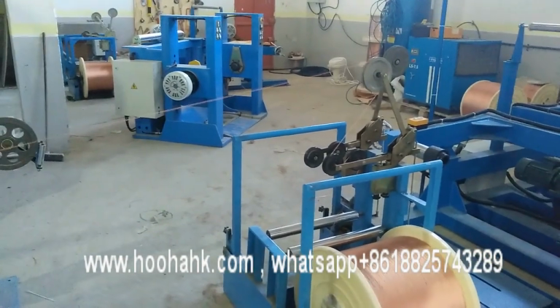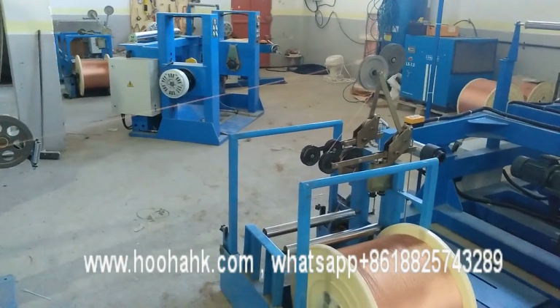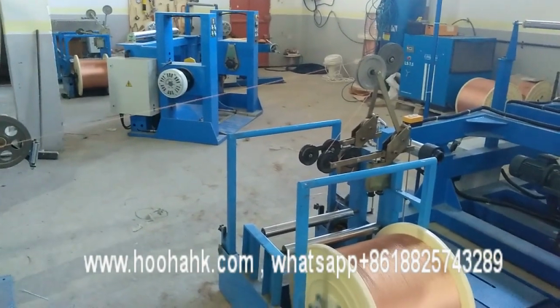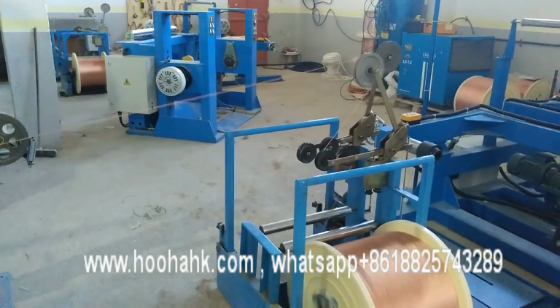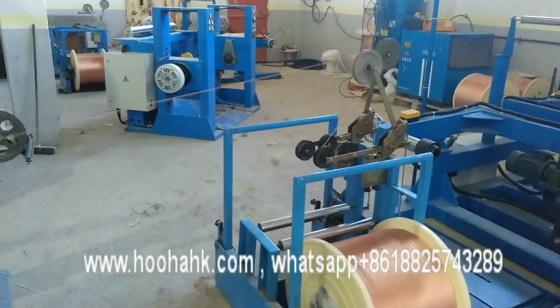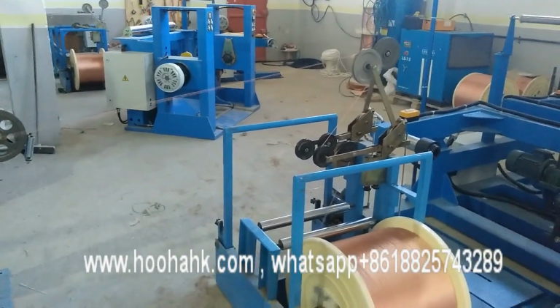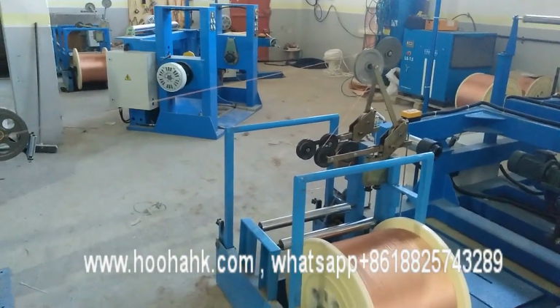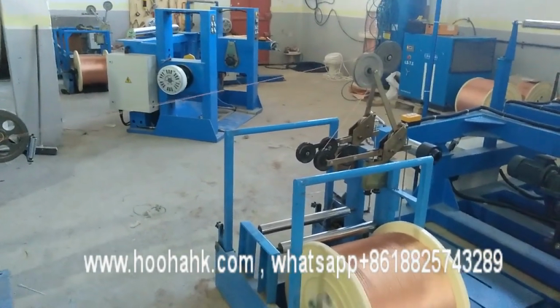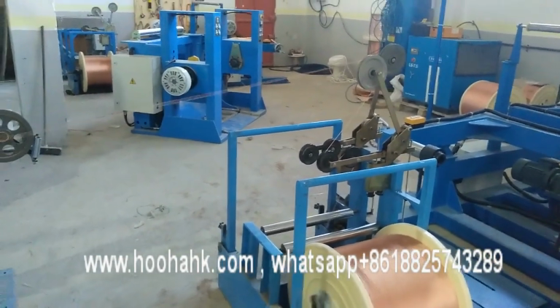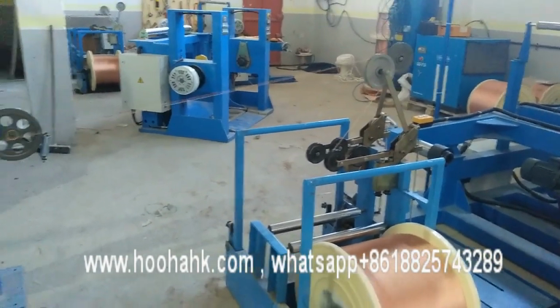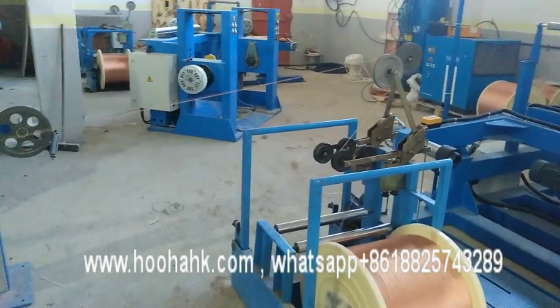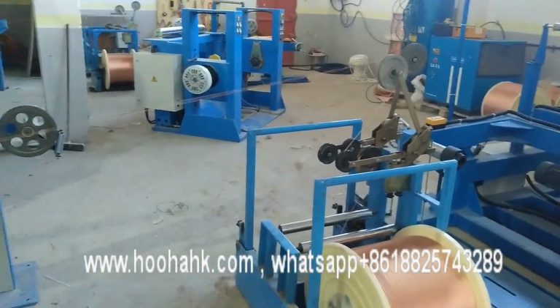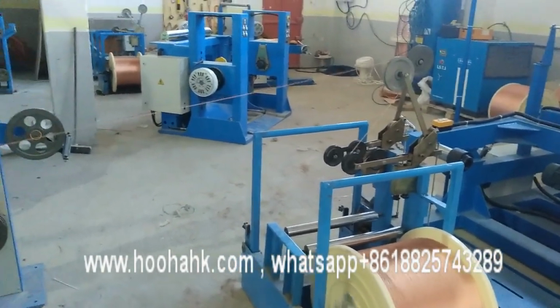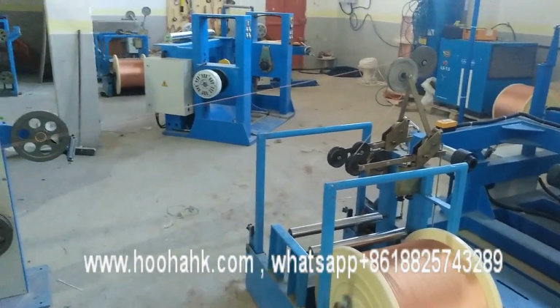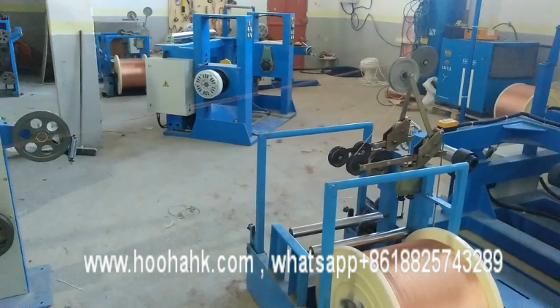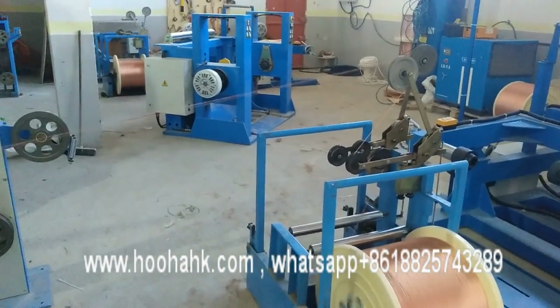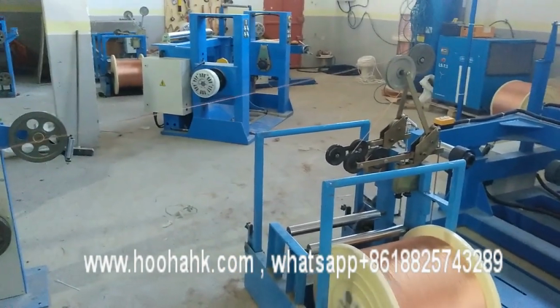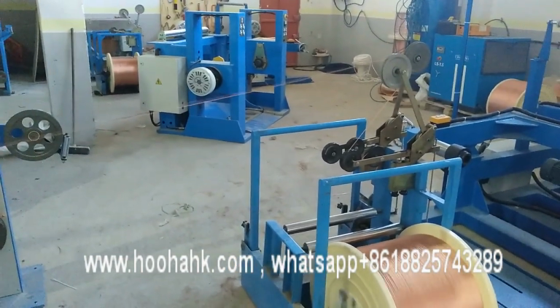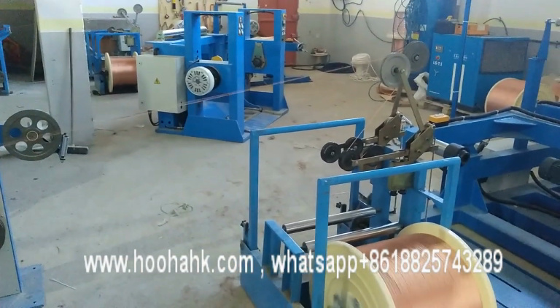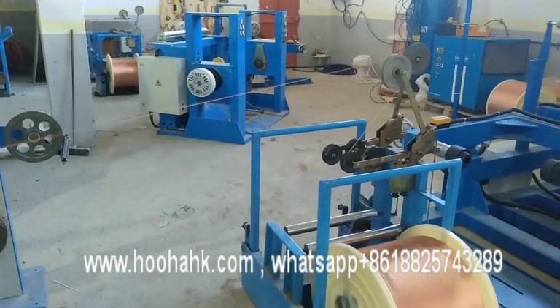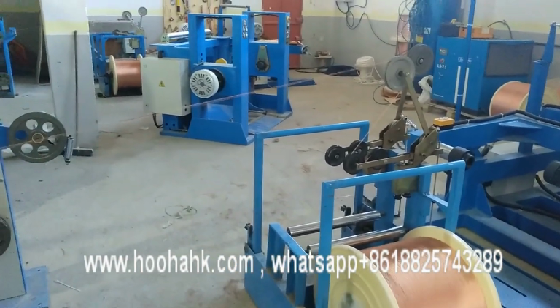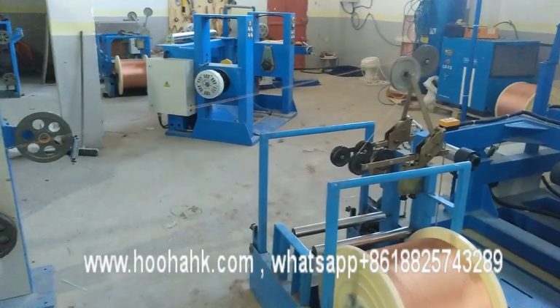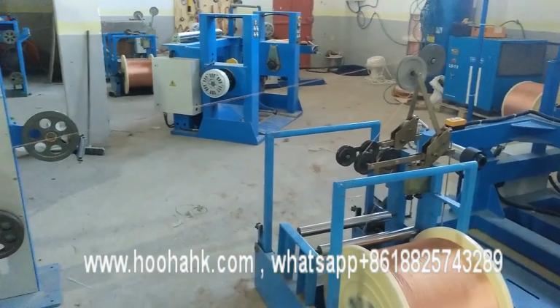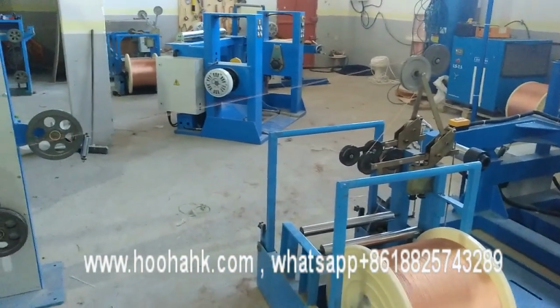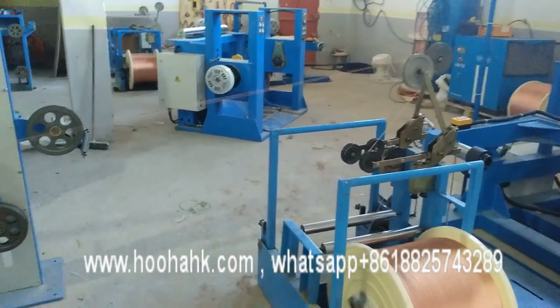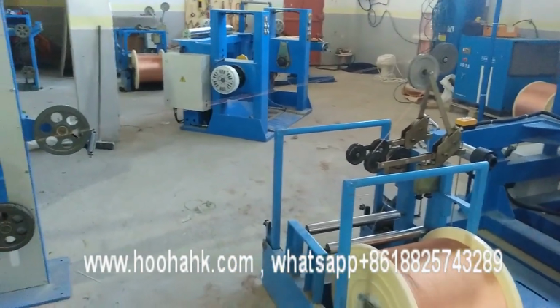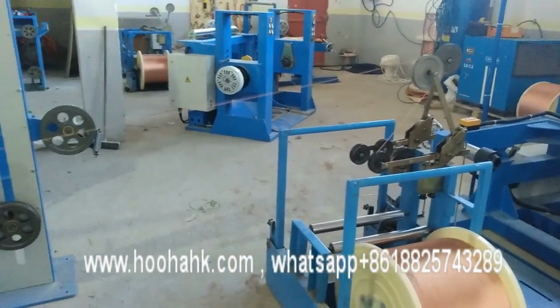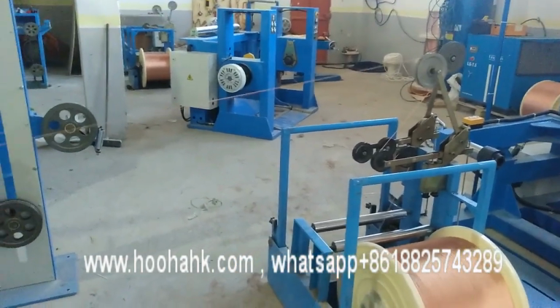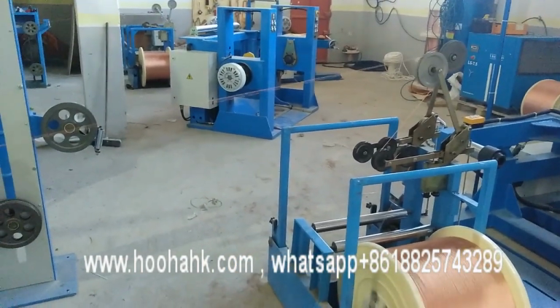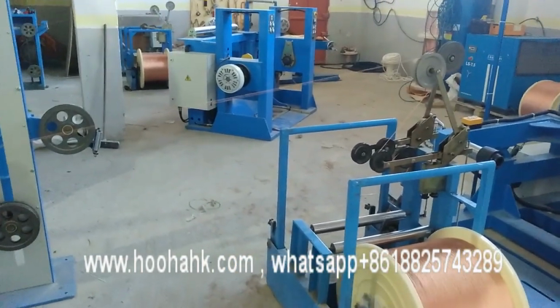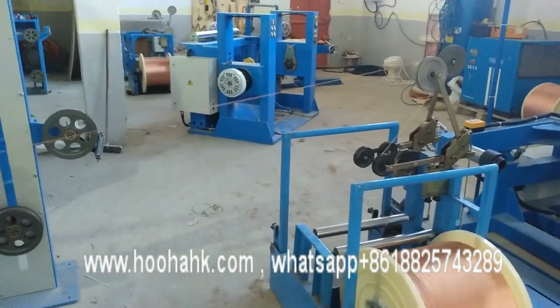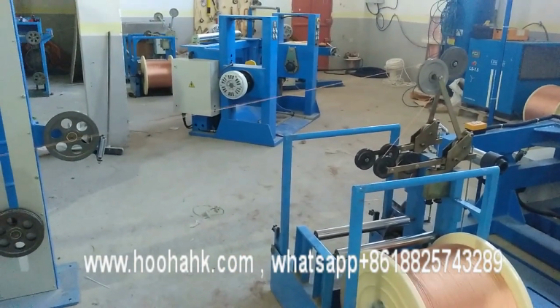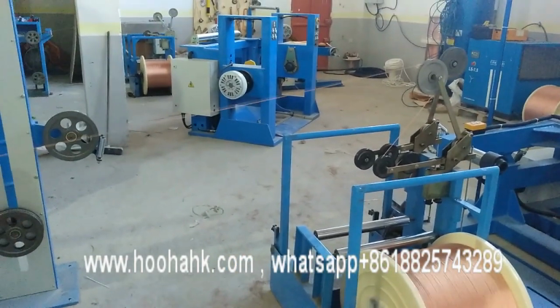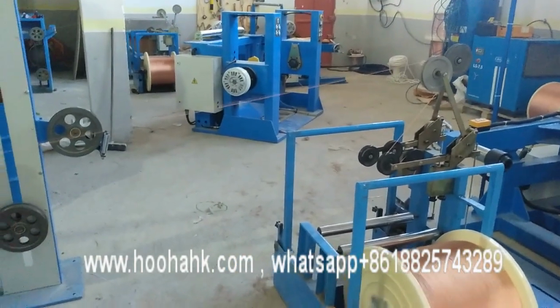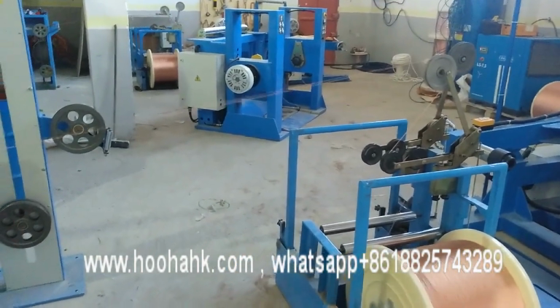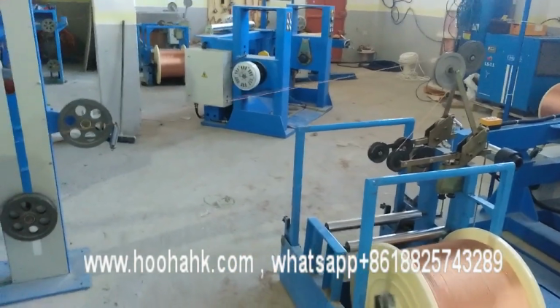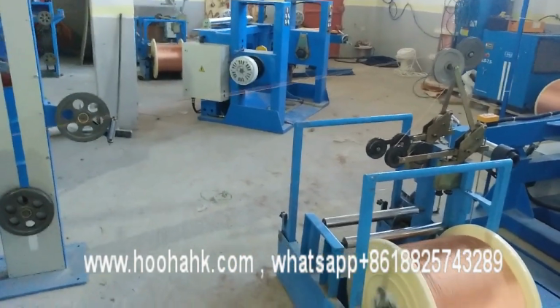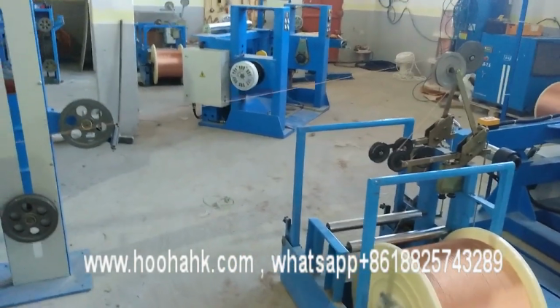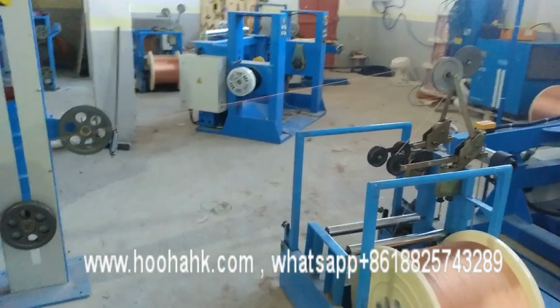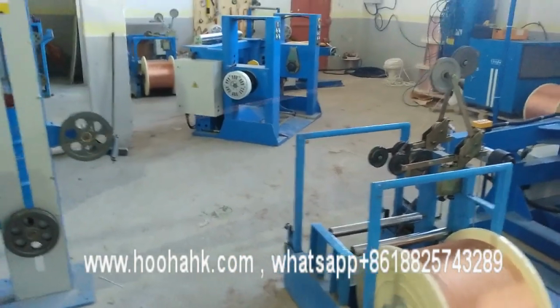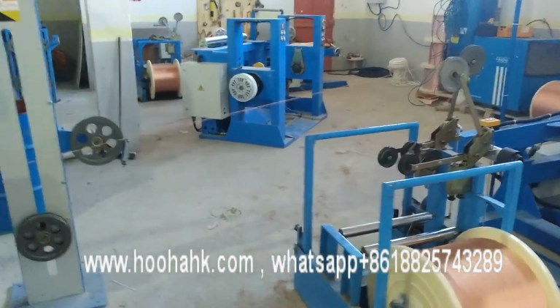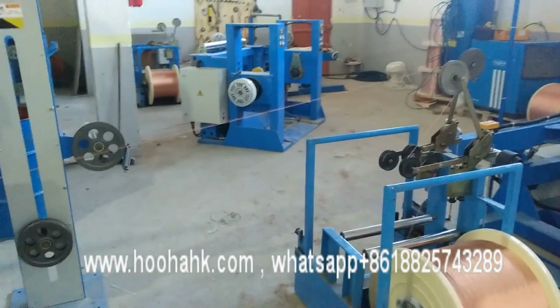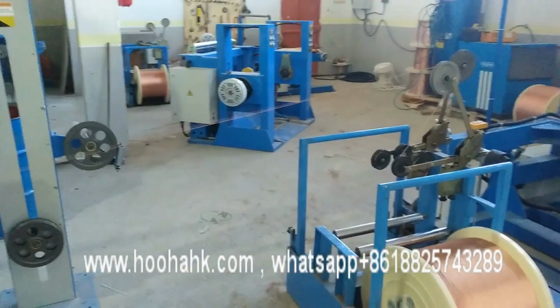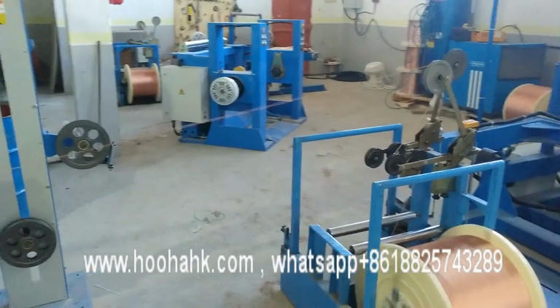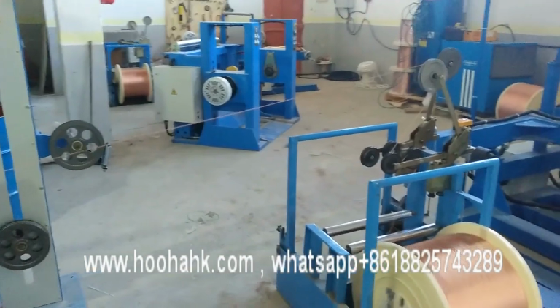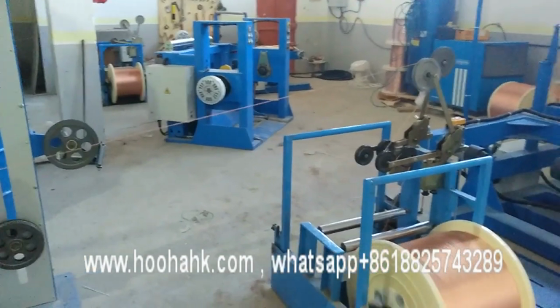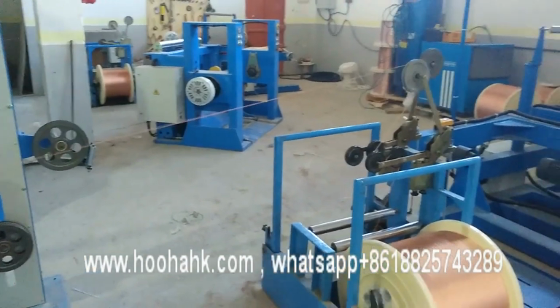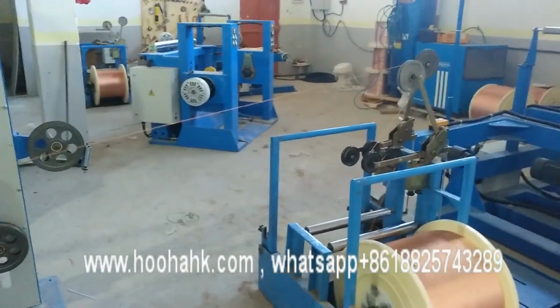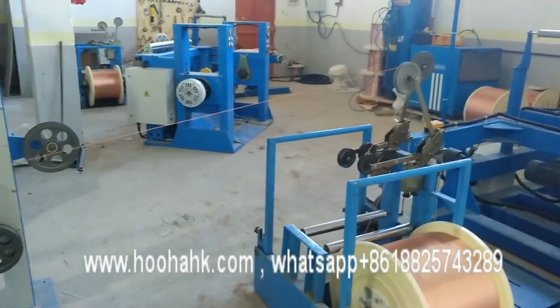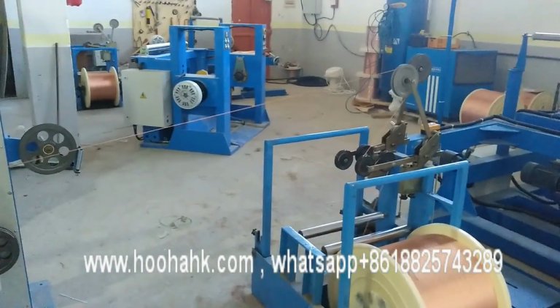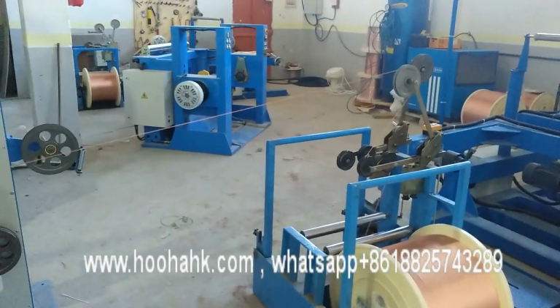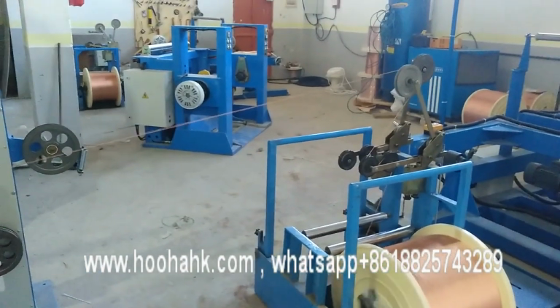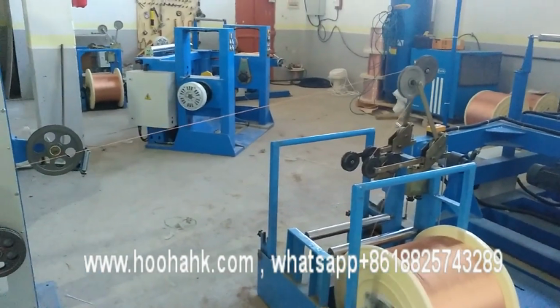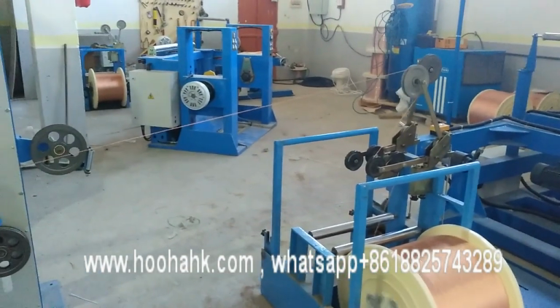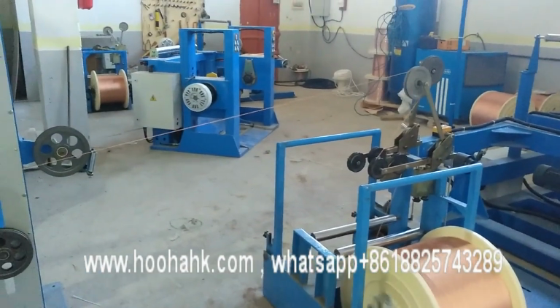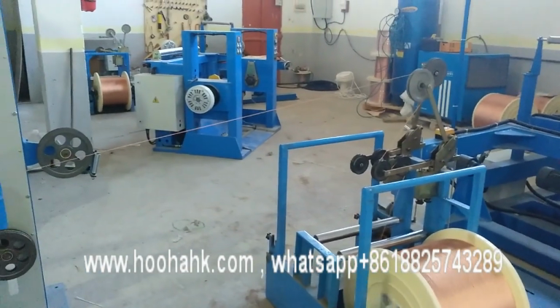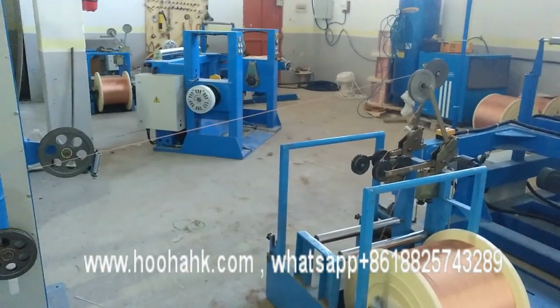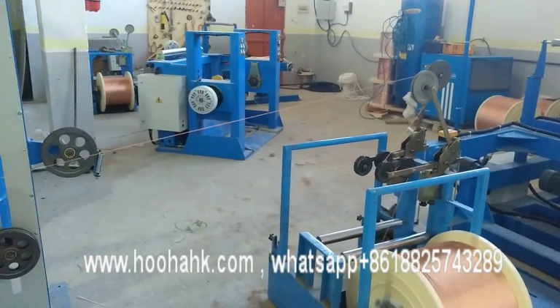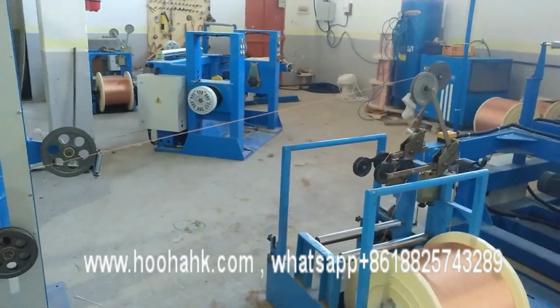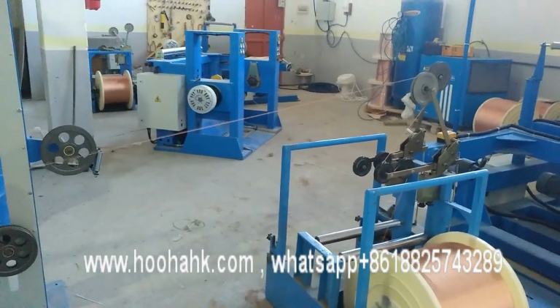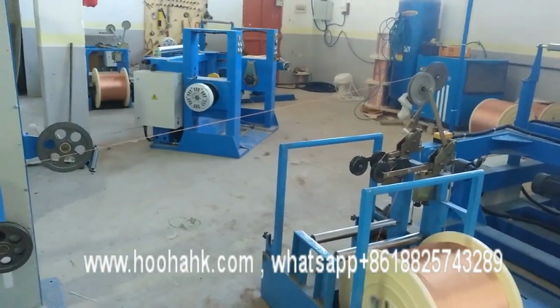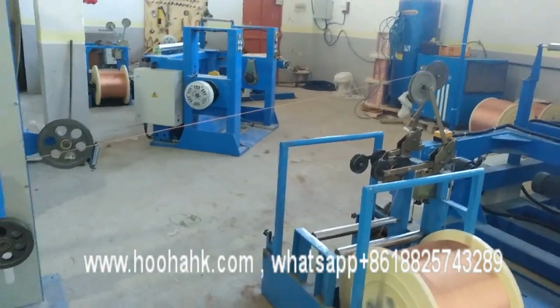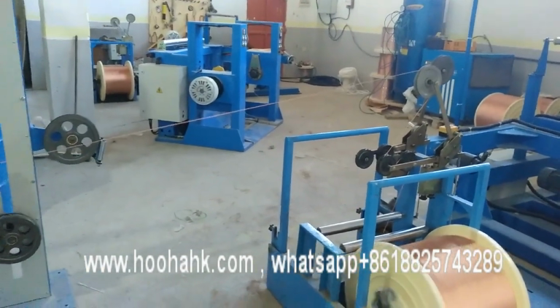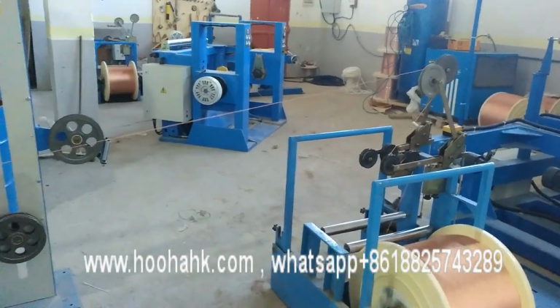We have two different production lines for customers. Cables from 1-coin, 2-coin, 4-coin, and 3-coin.